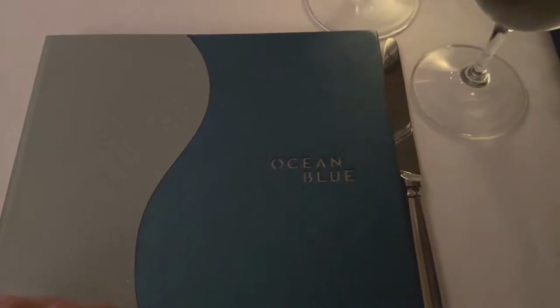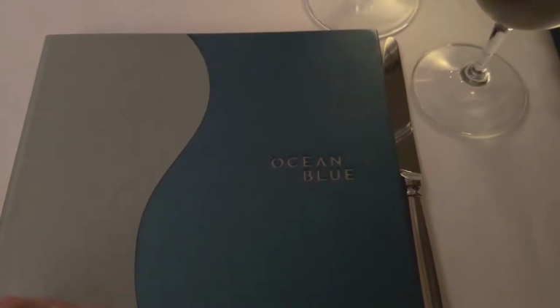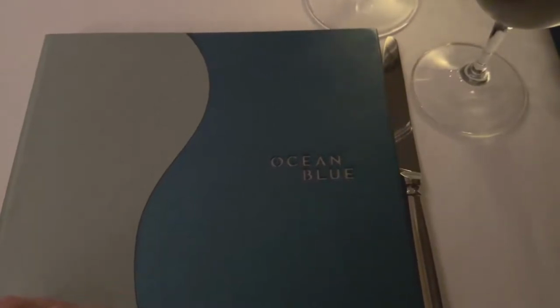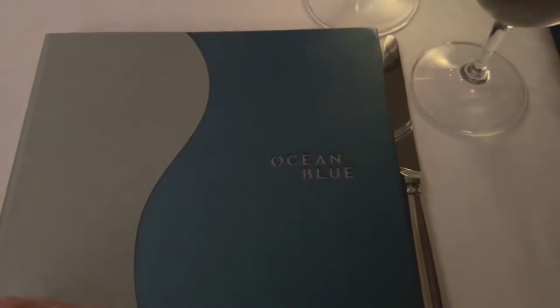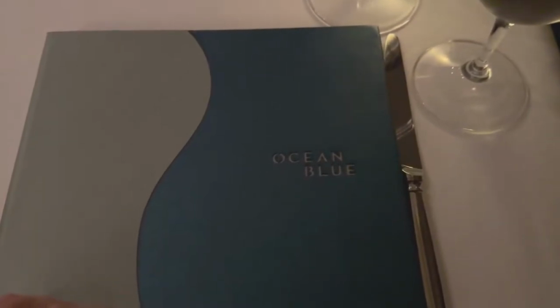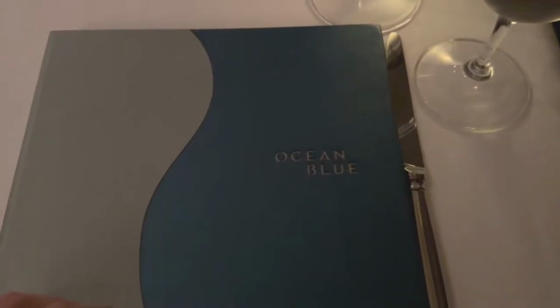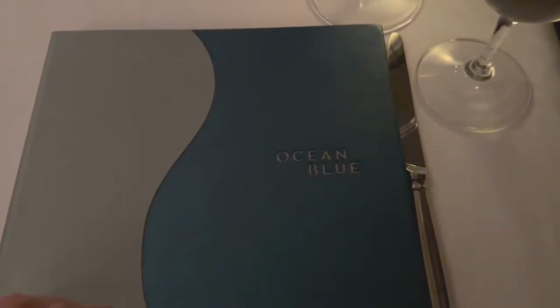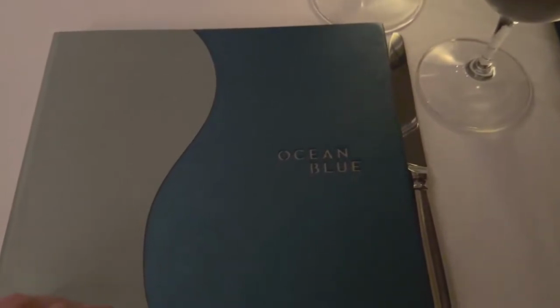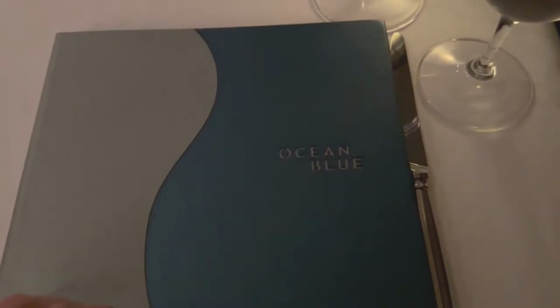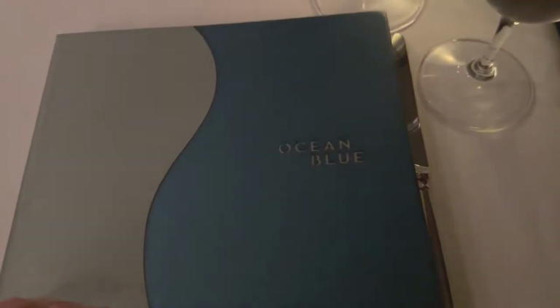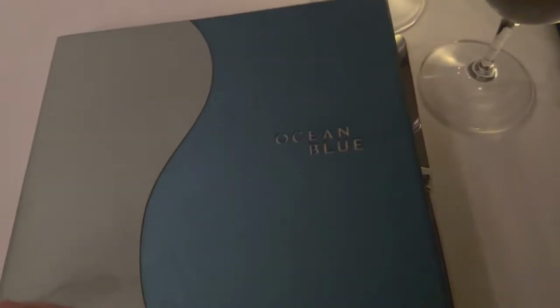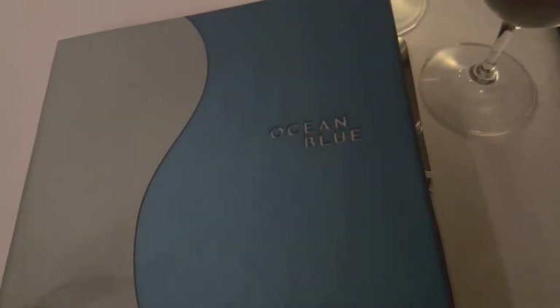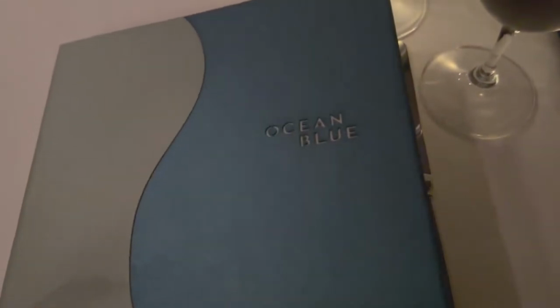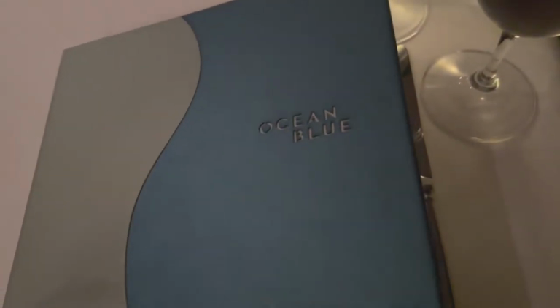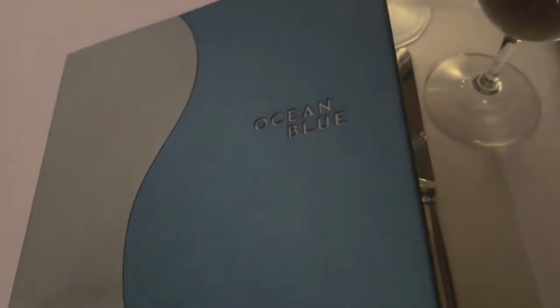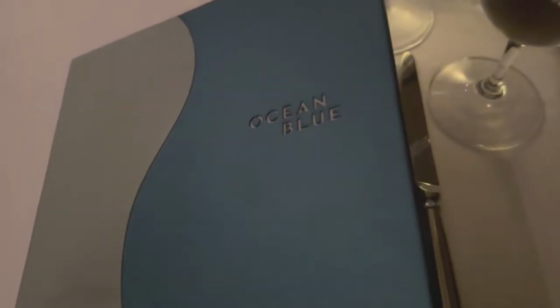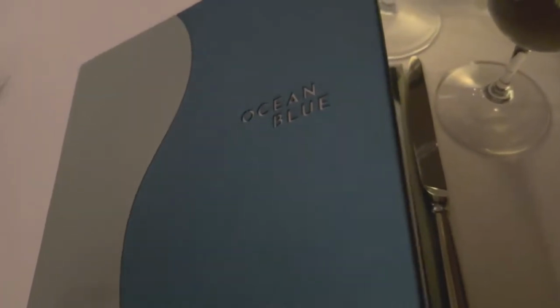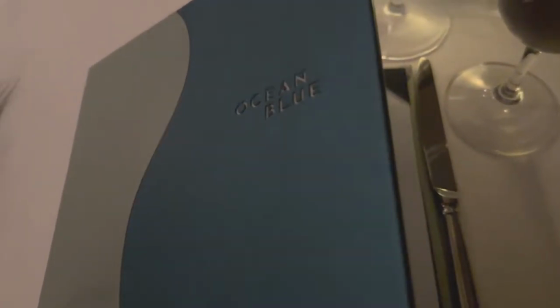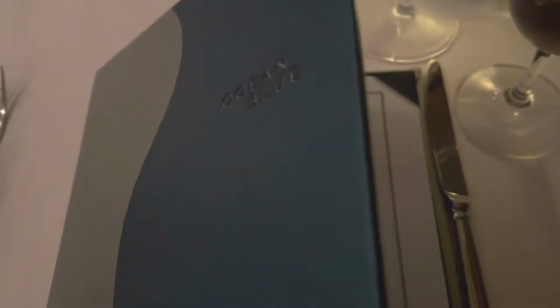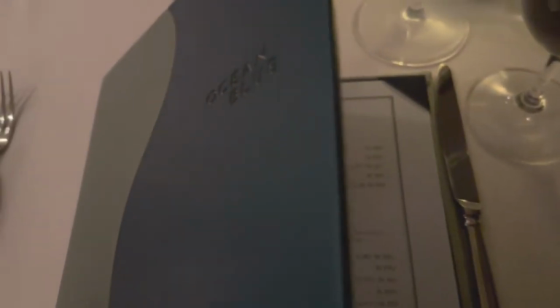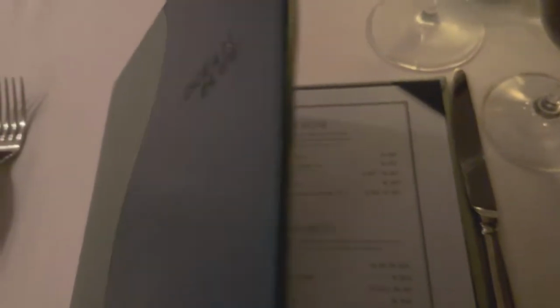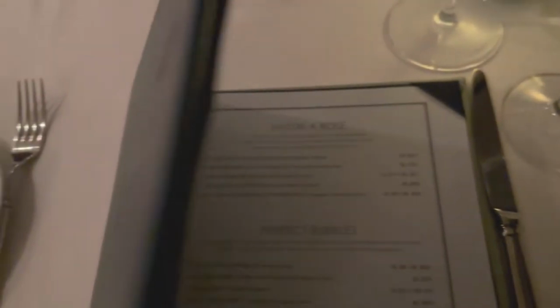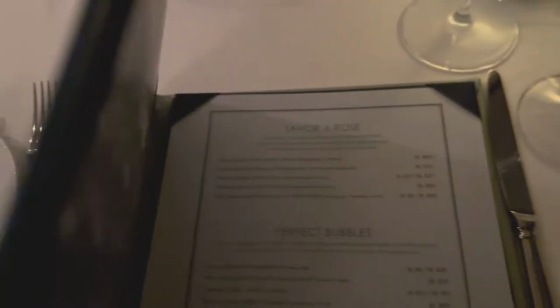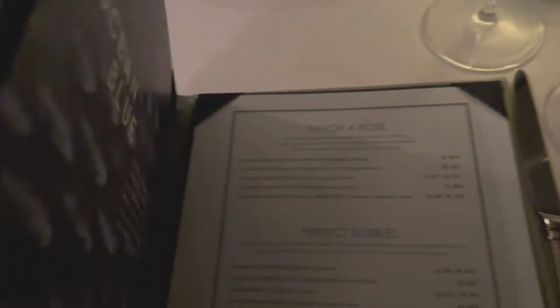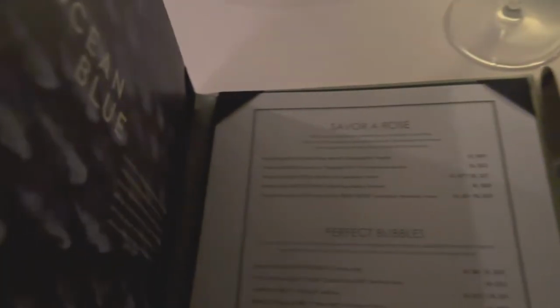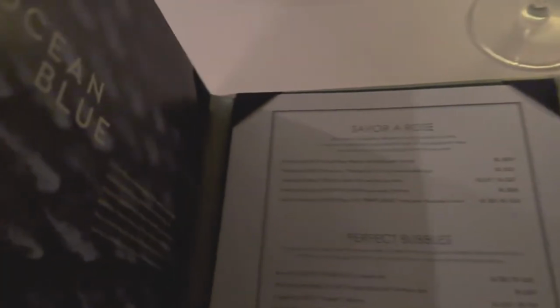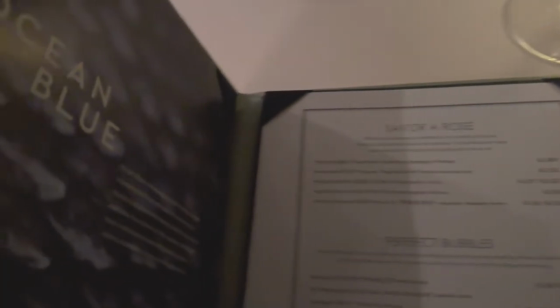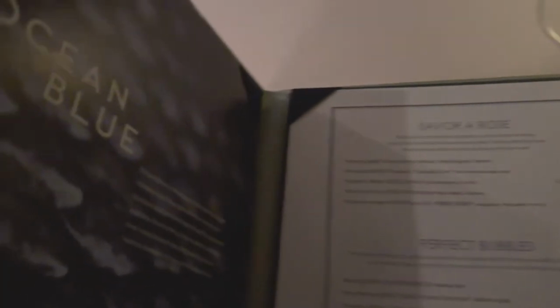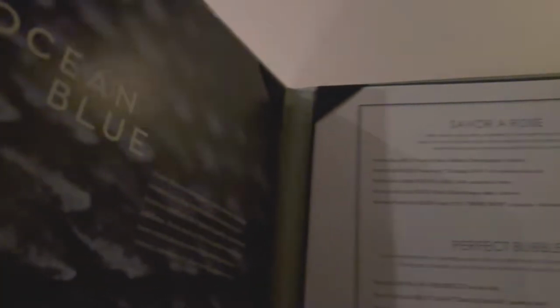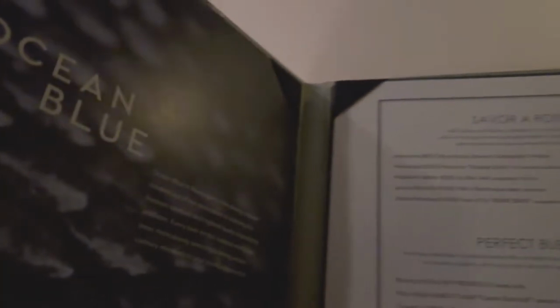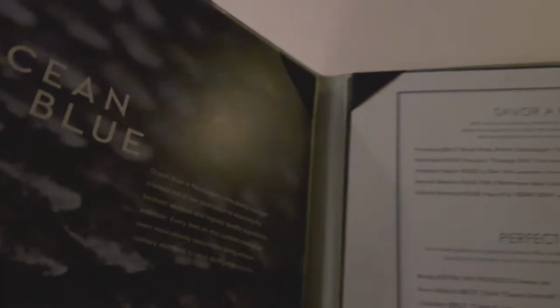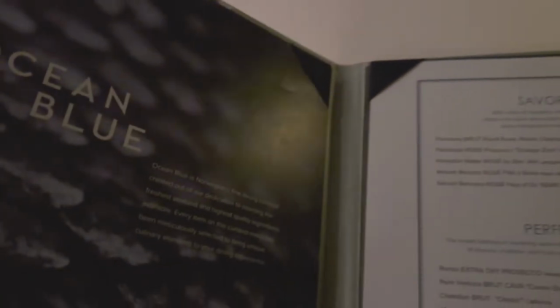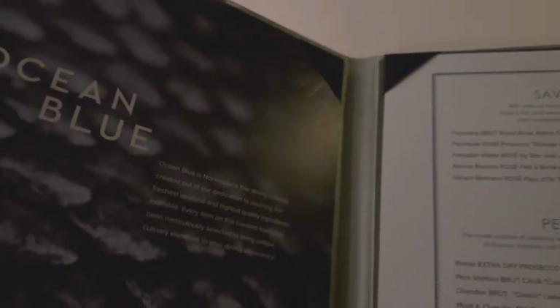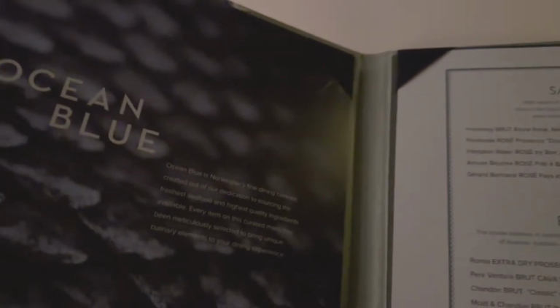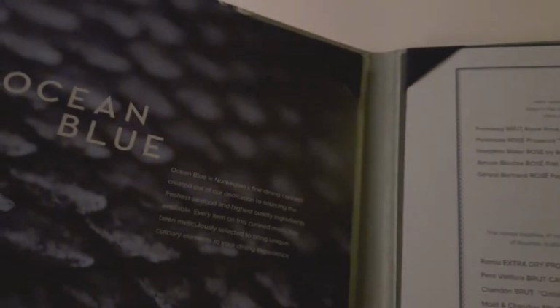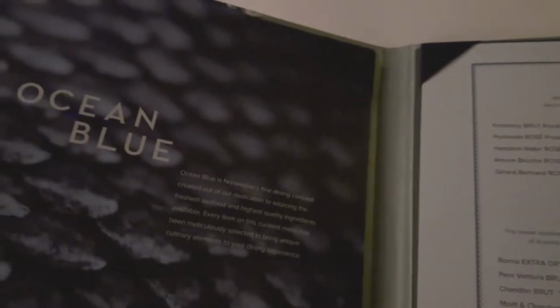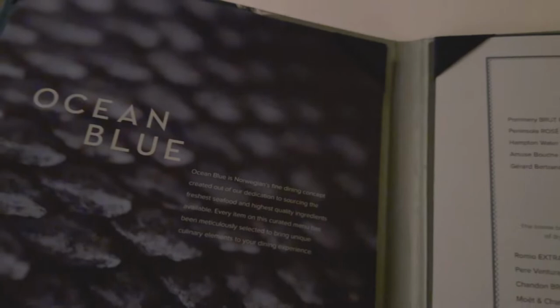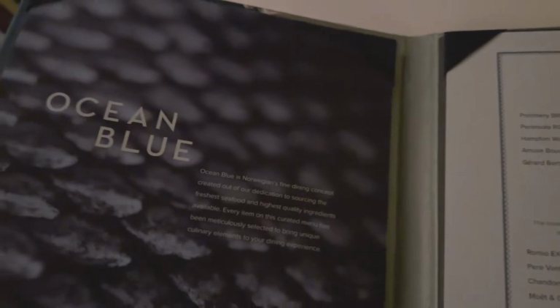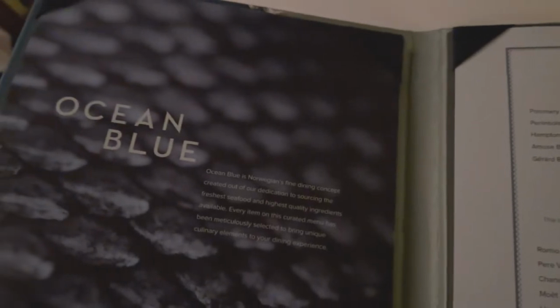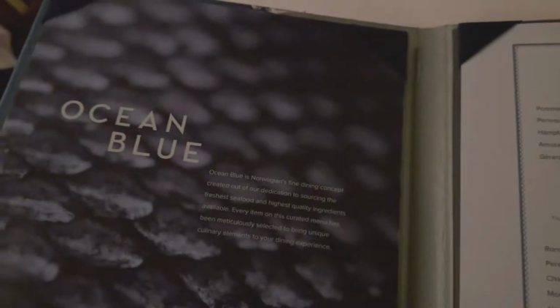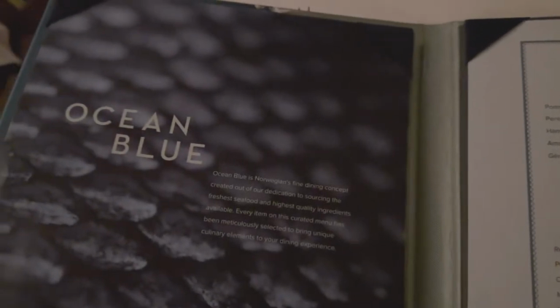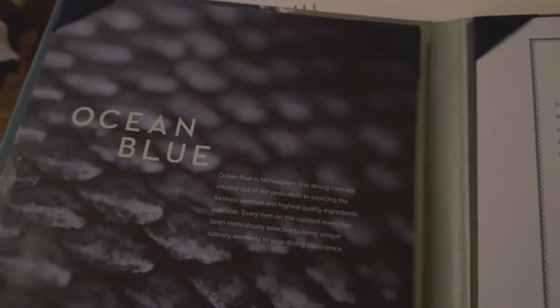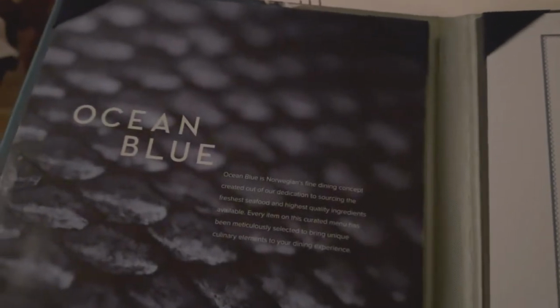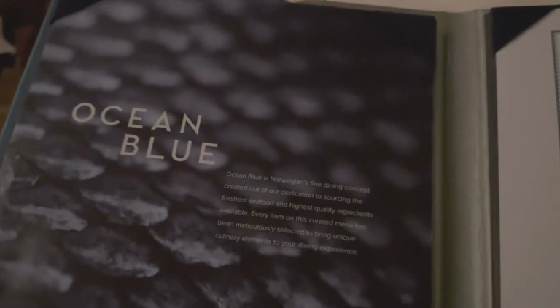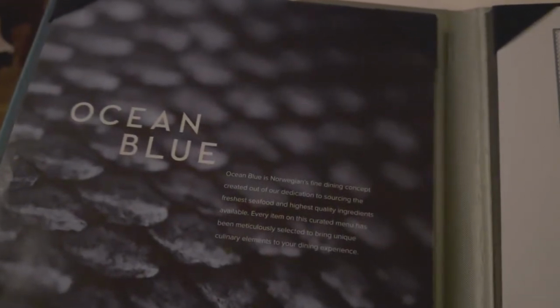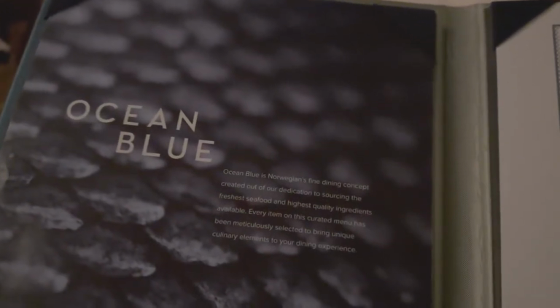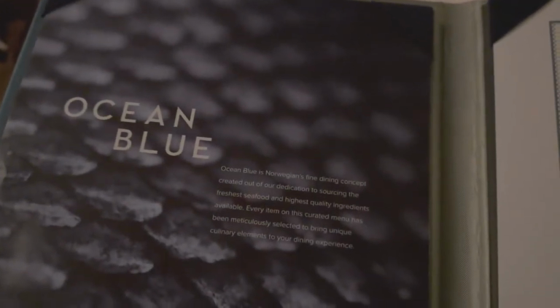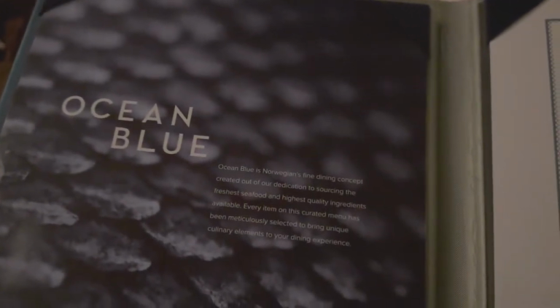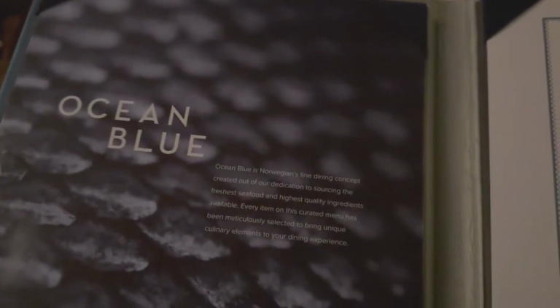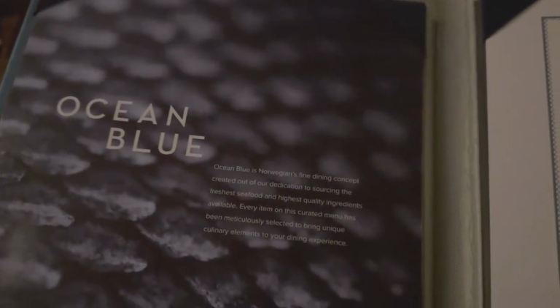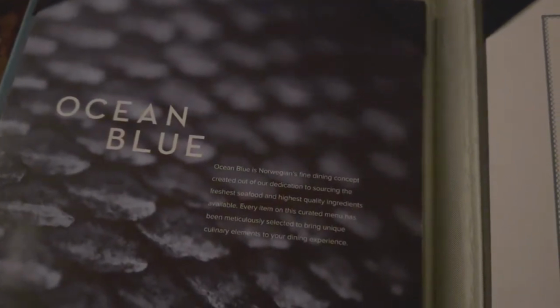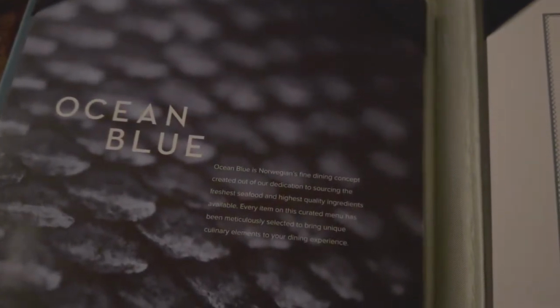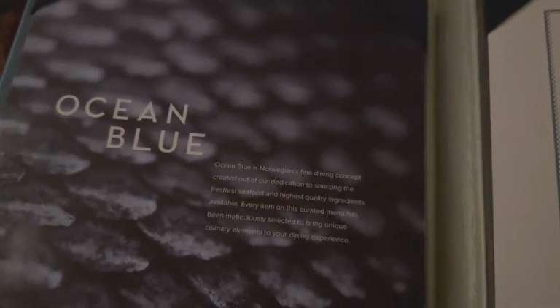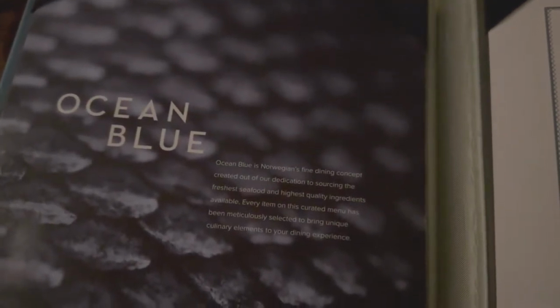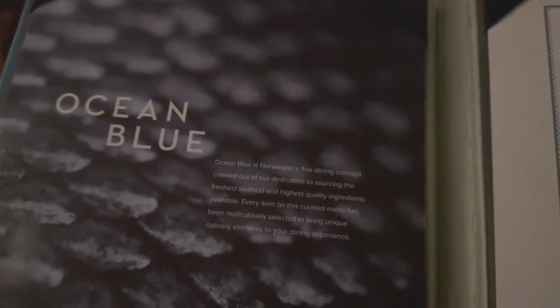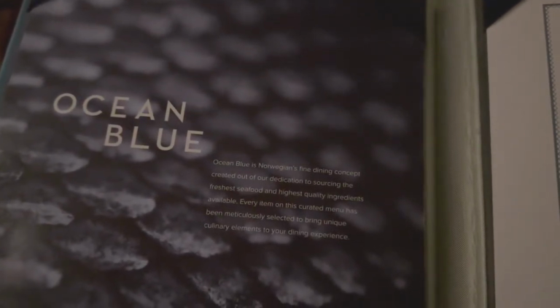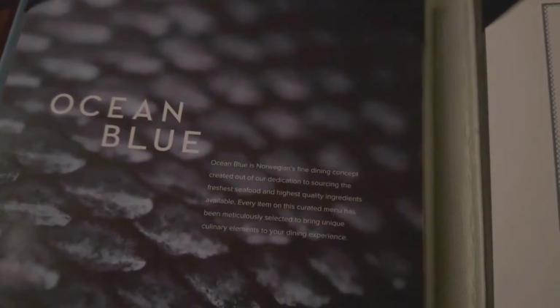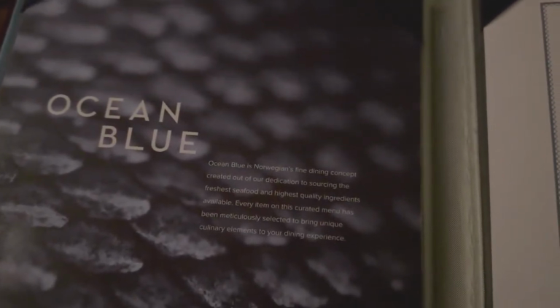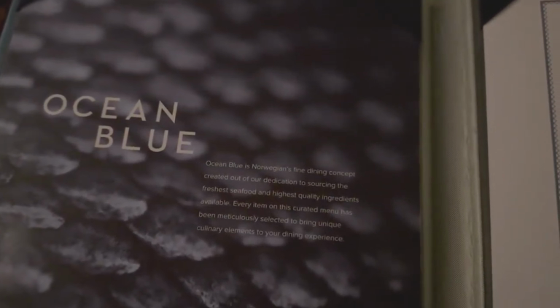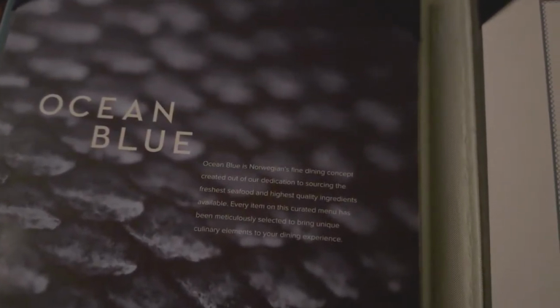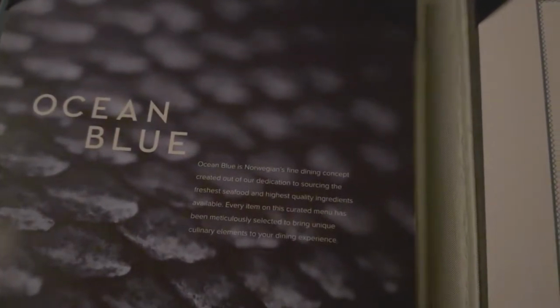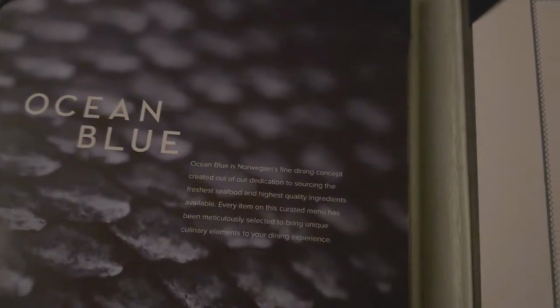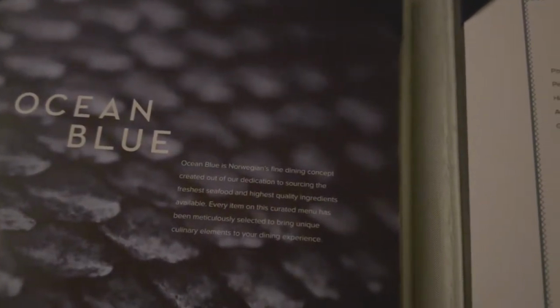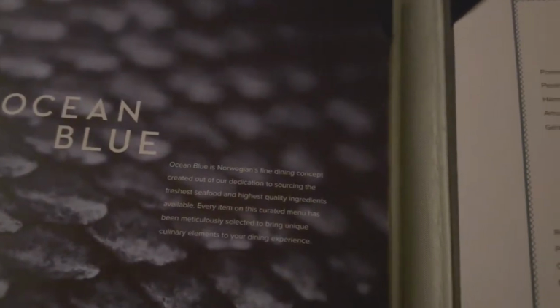Ocean Blue. It's one of Norwegian Cruise Line's premium dining options. Let's take a look at the menu and then have a look at the dining experience itself.